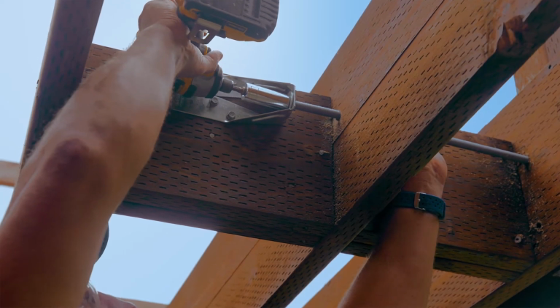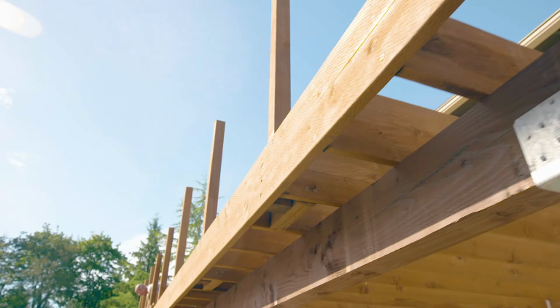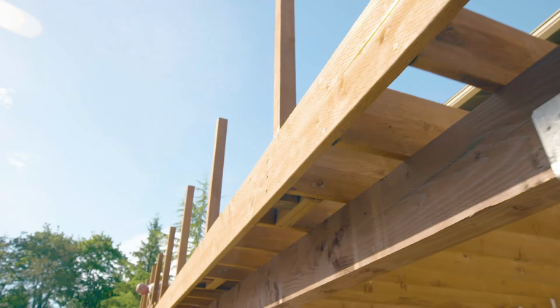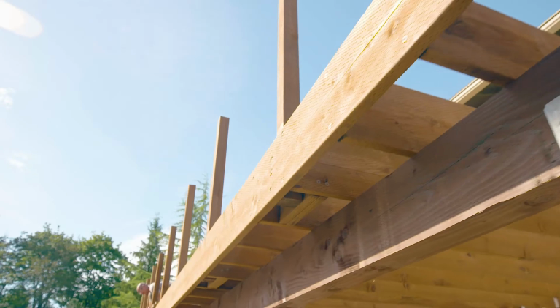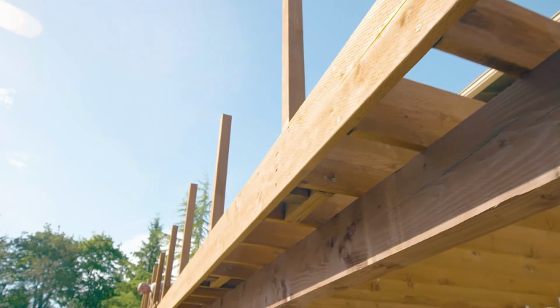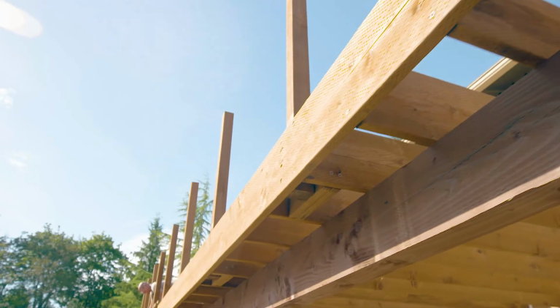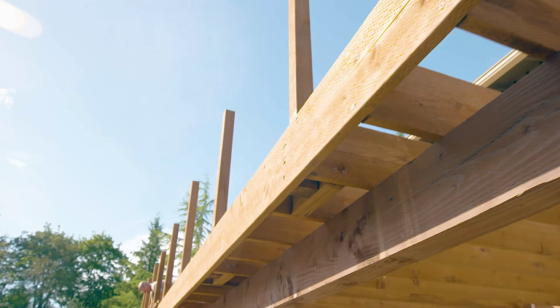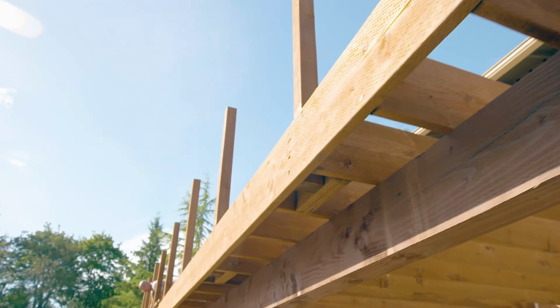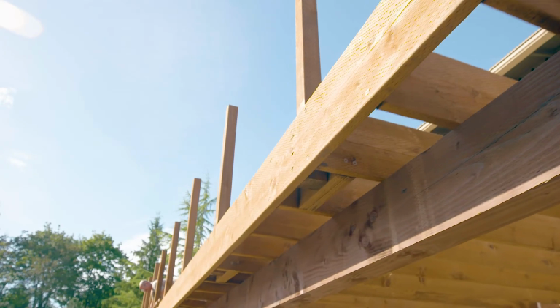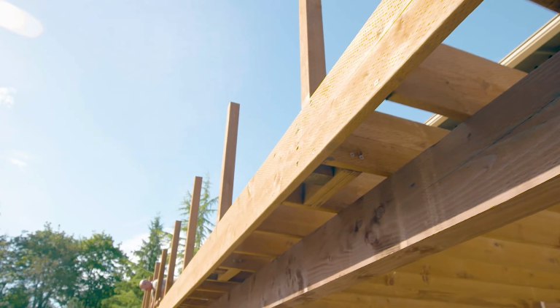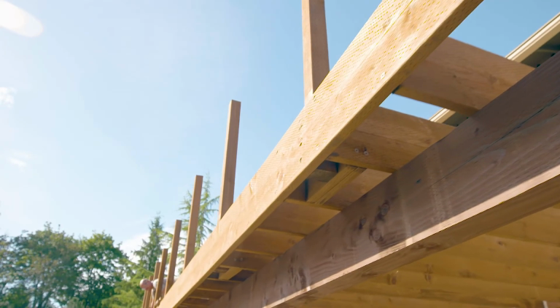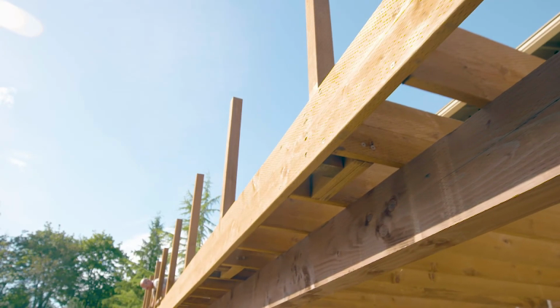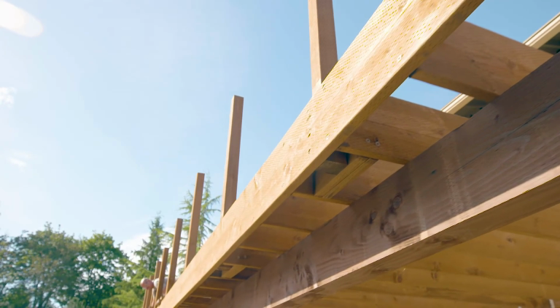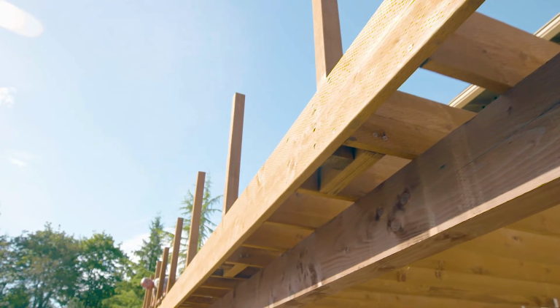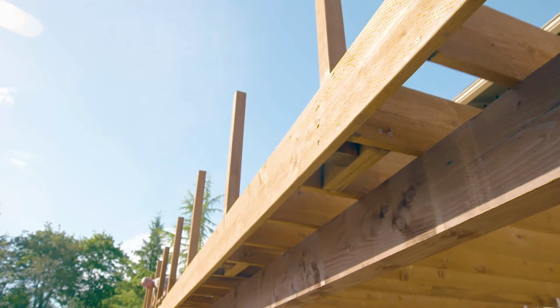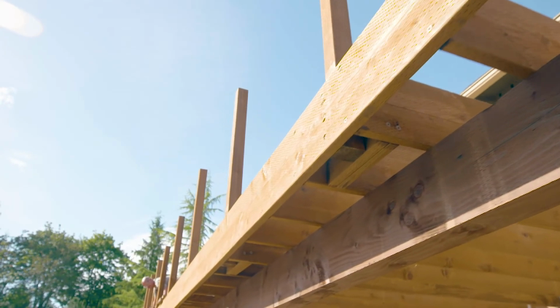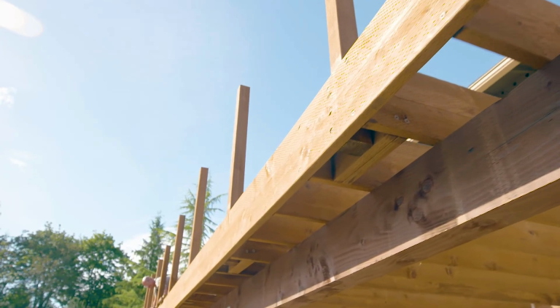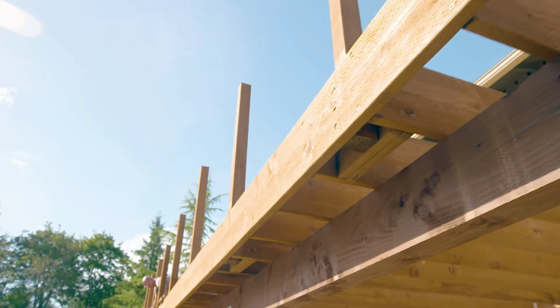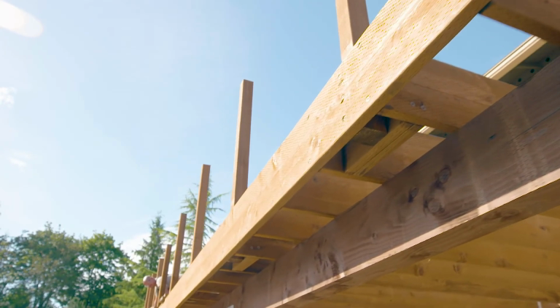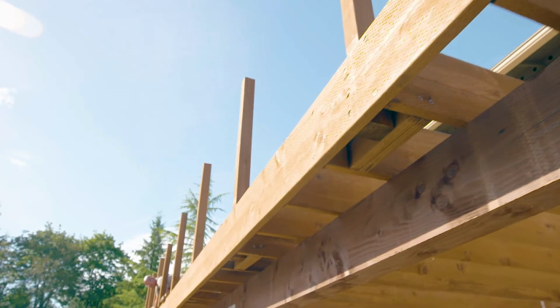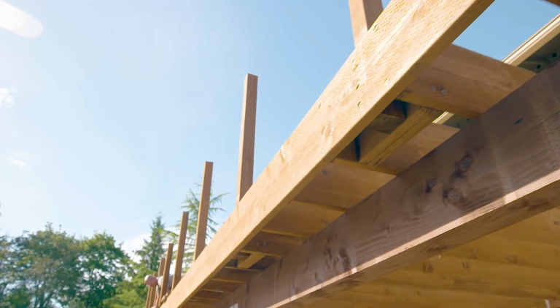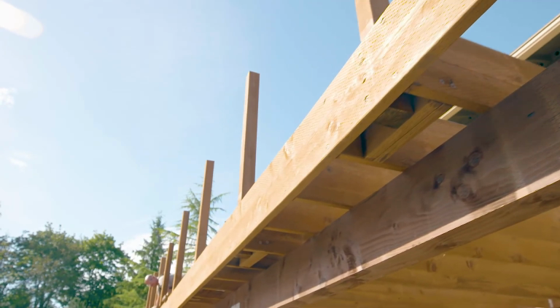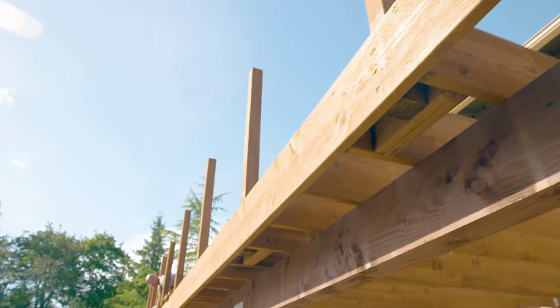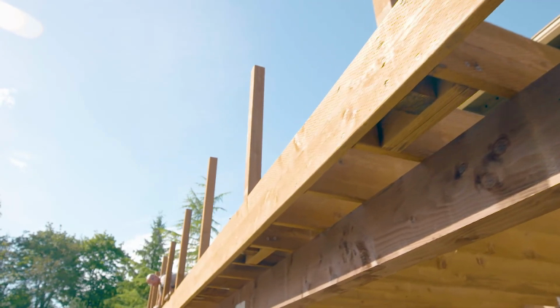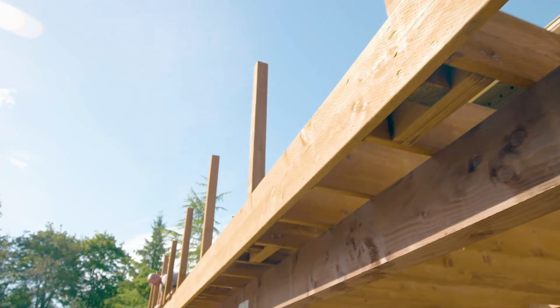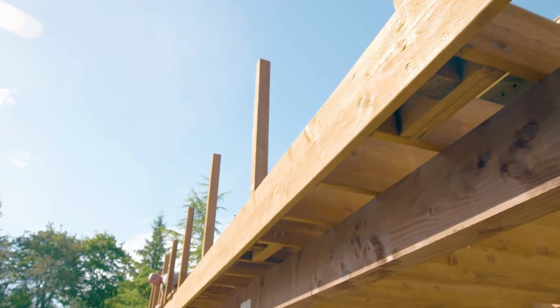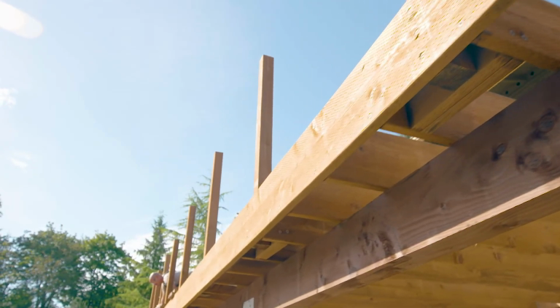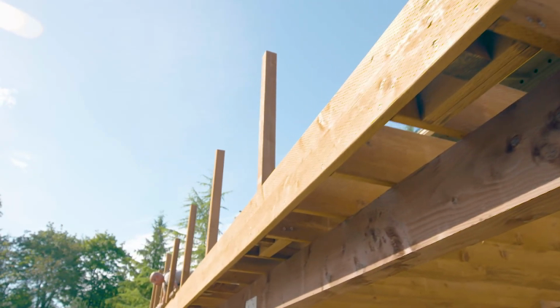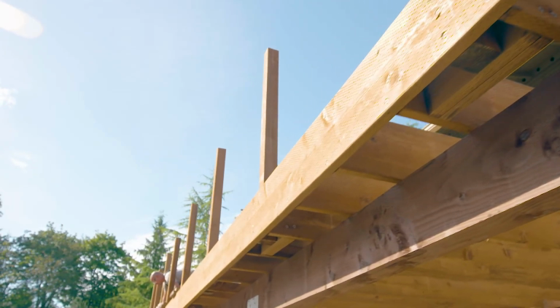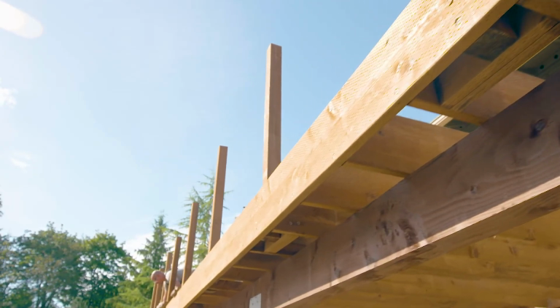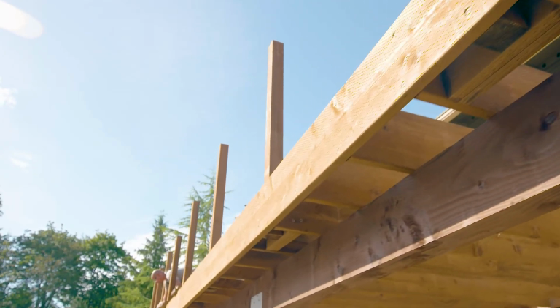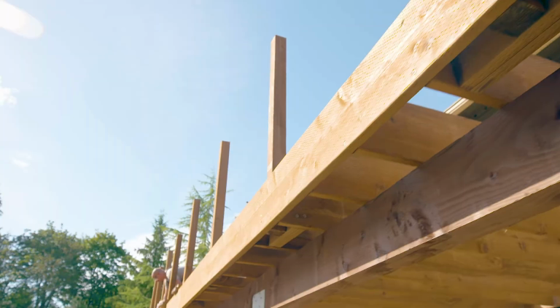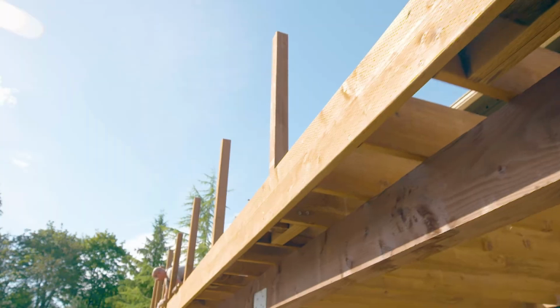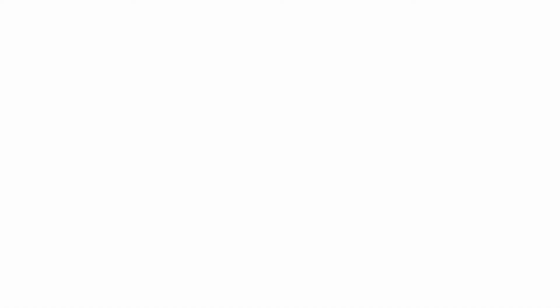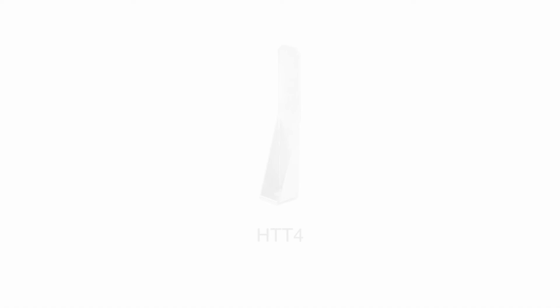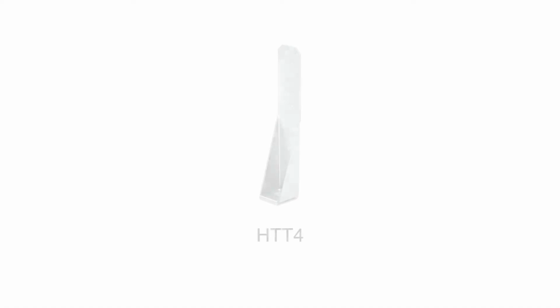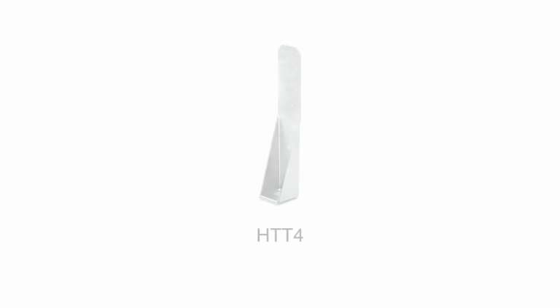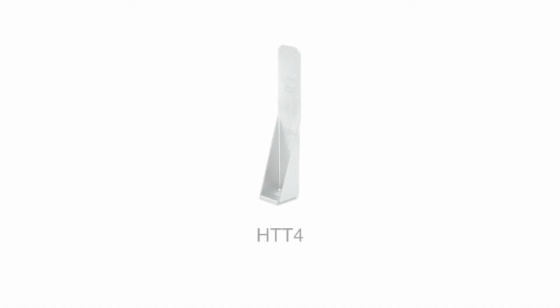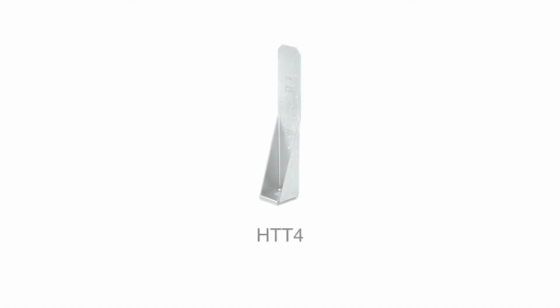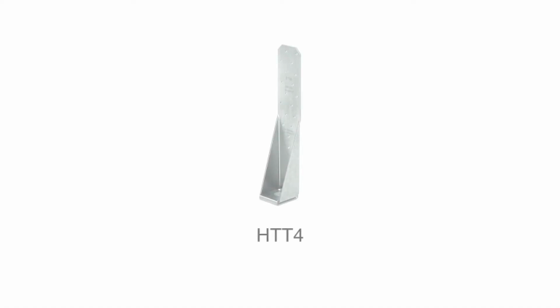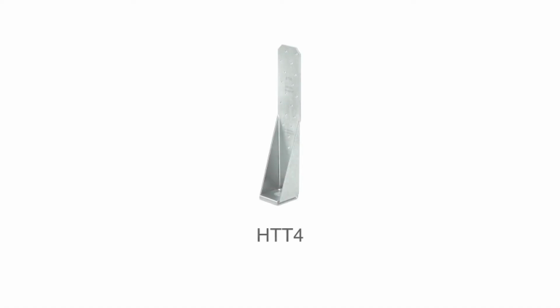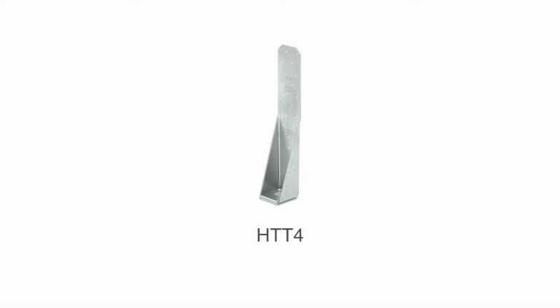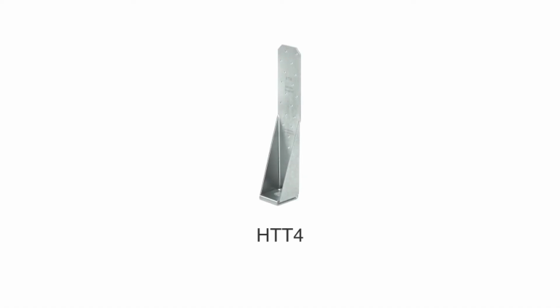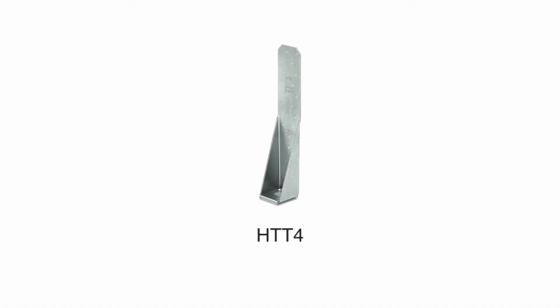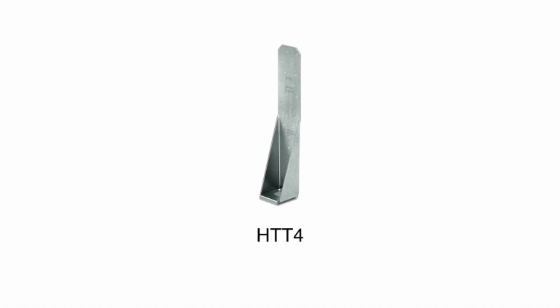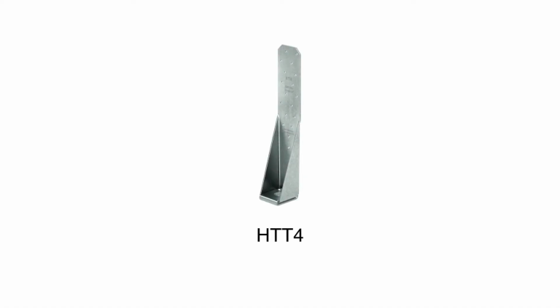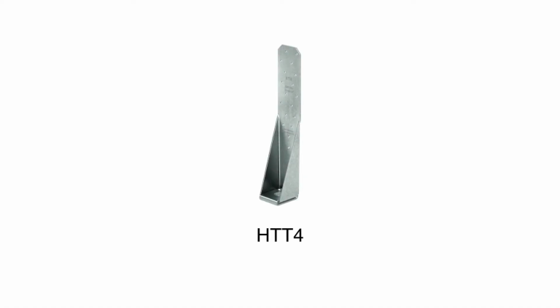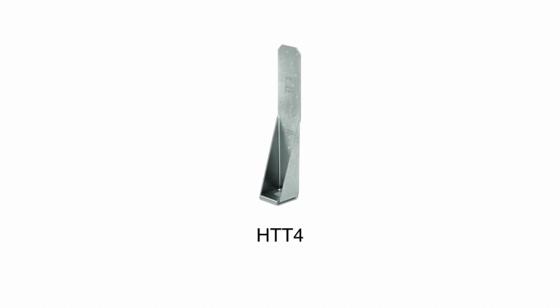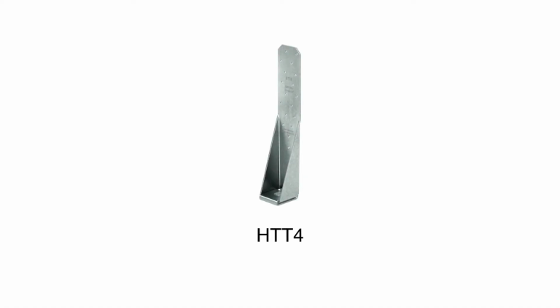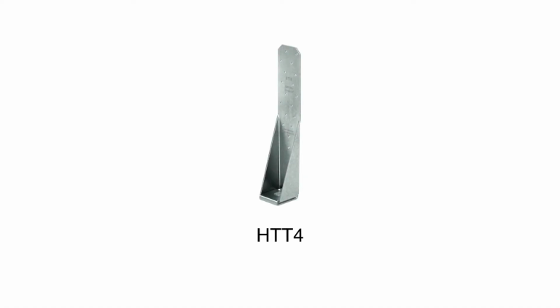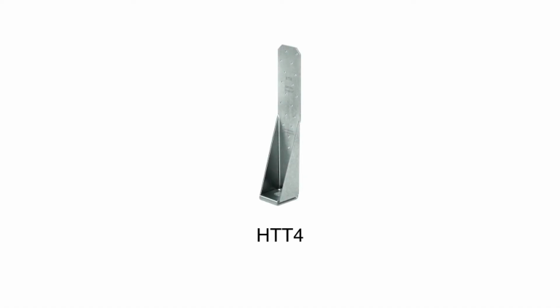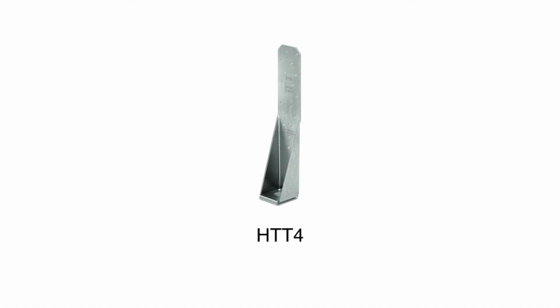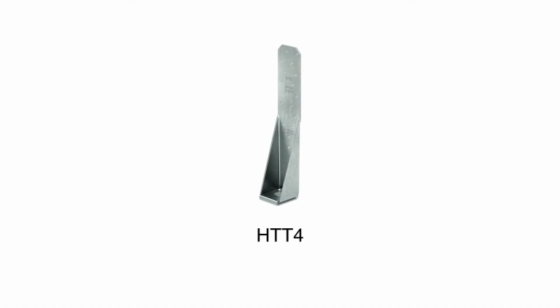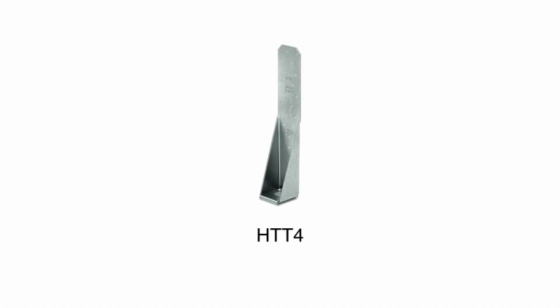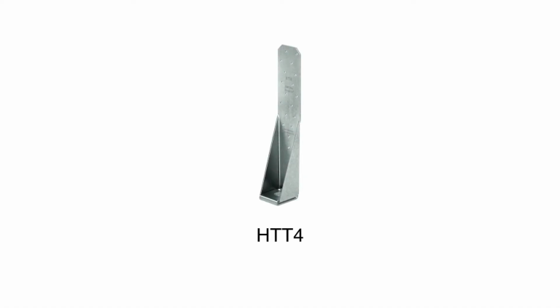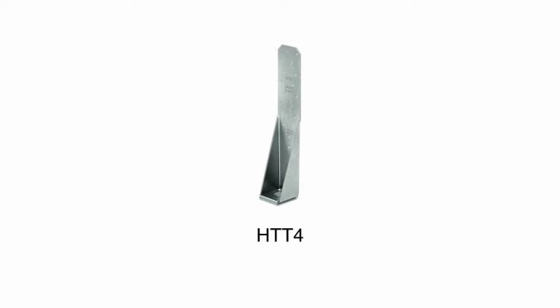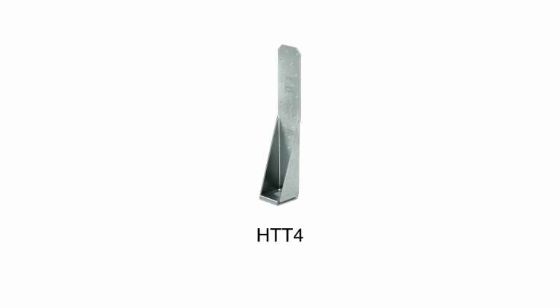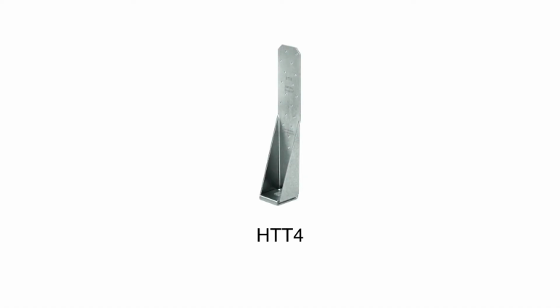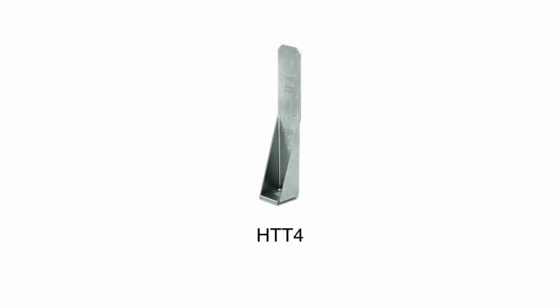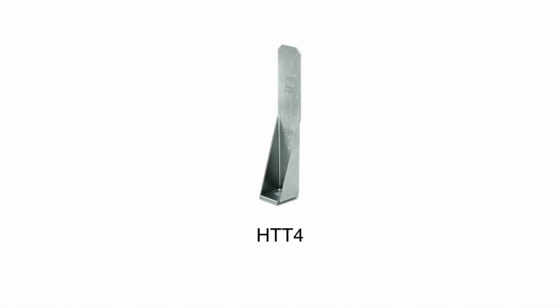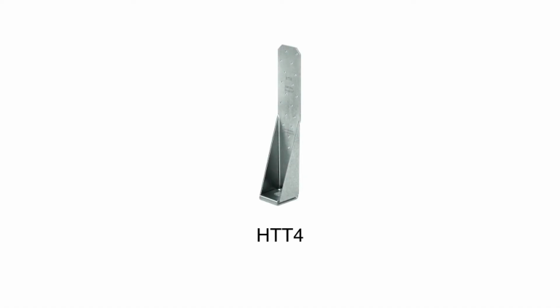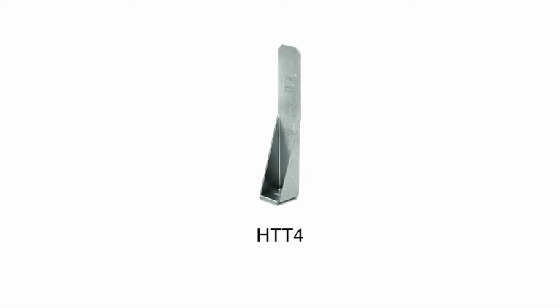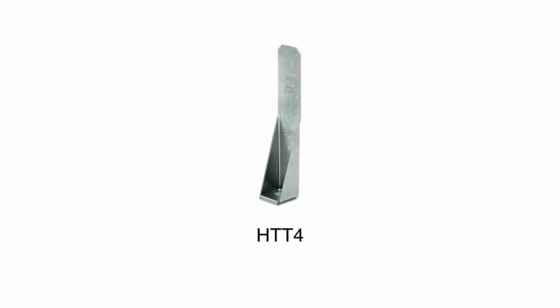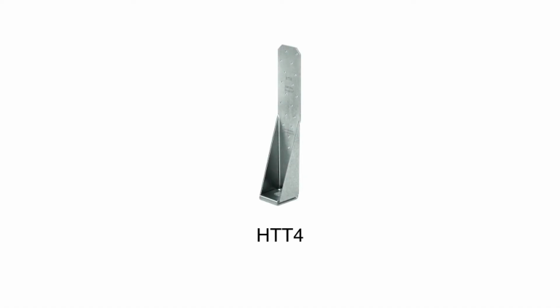If your railing is 42 inches high, use a heavier tension tie like the HTT-4. Blocking, however, may still be required.